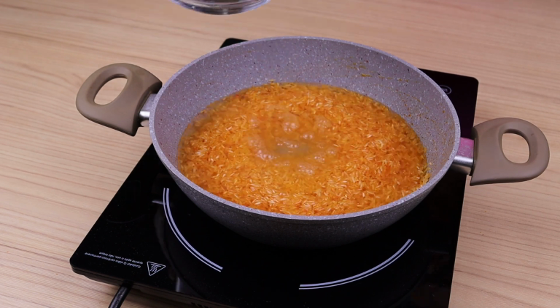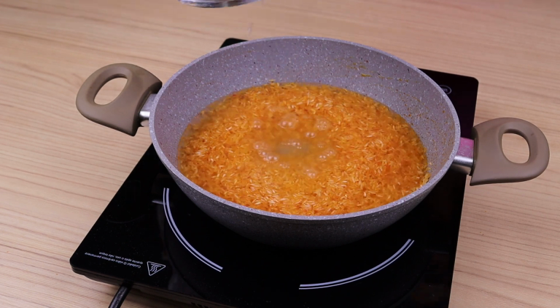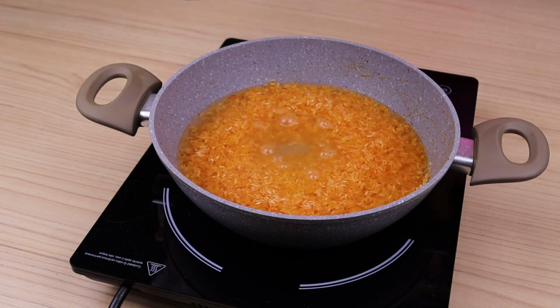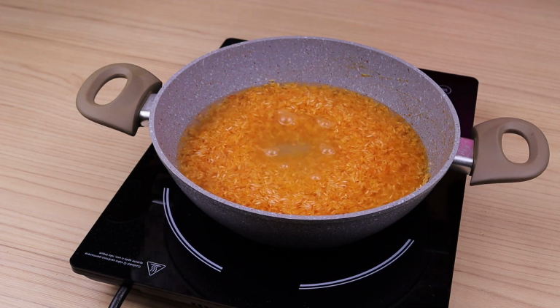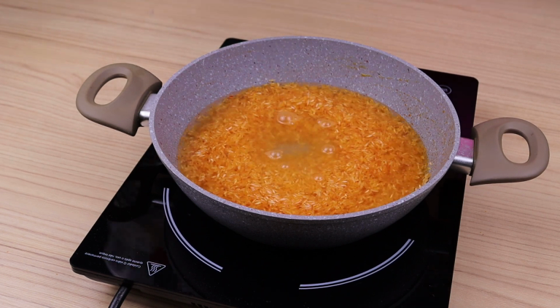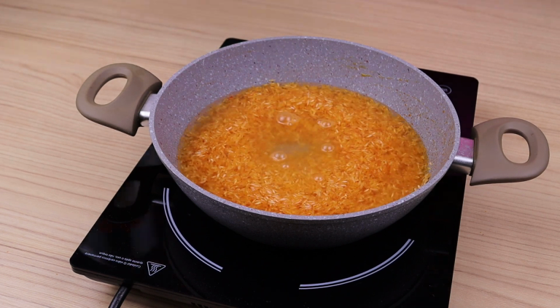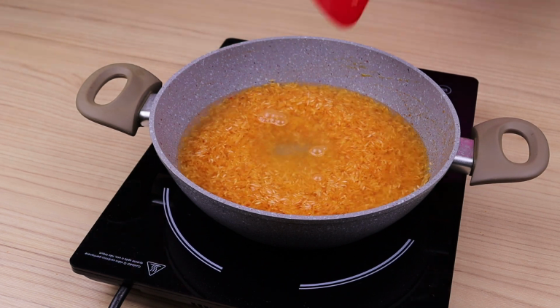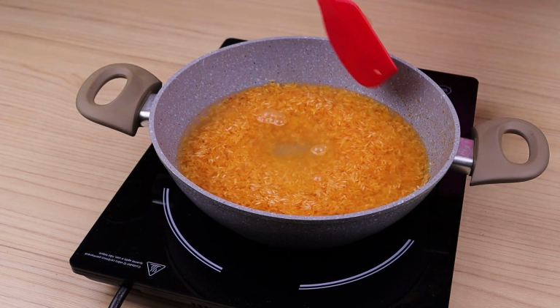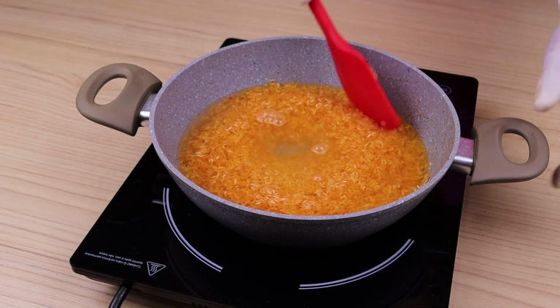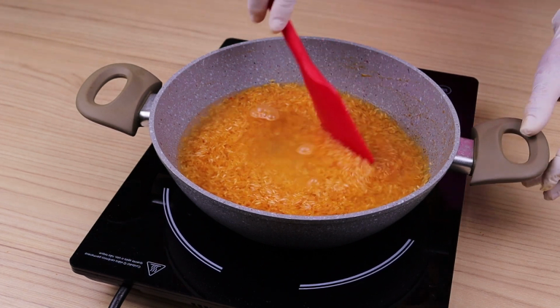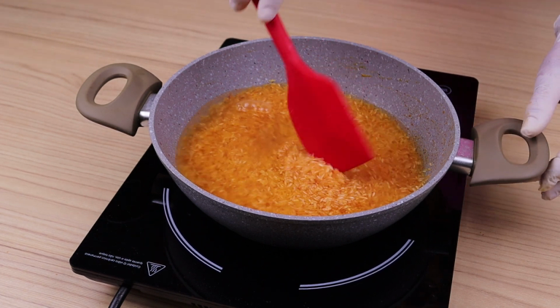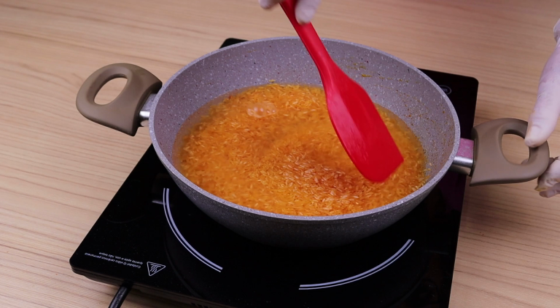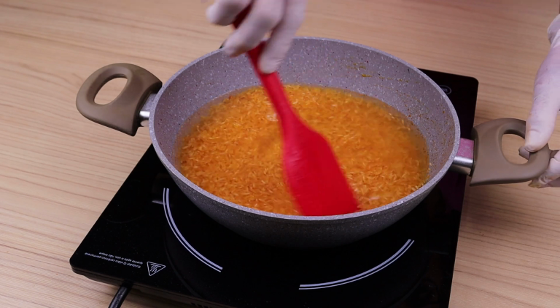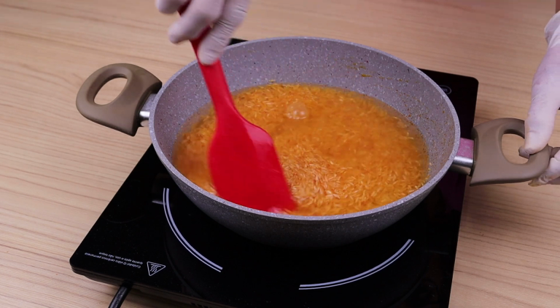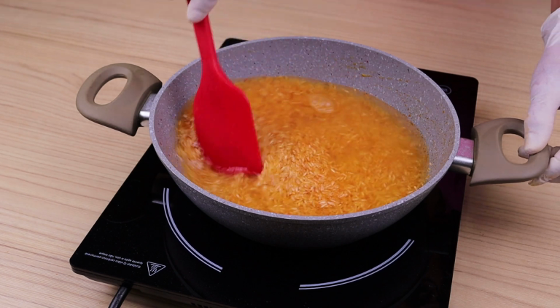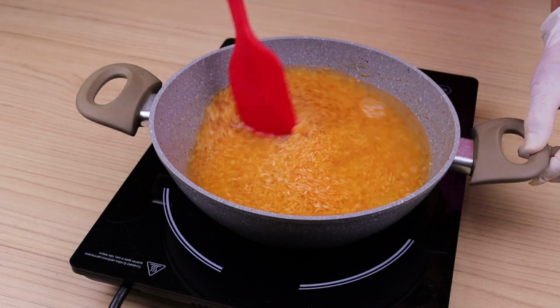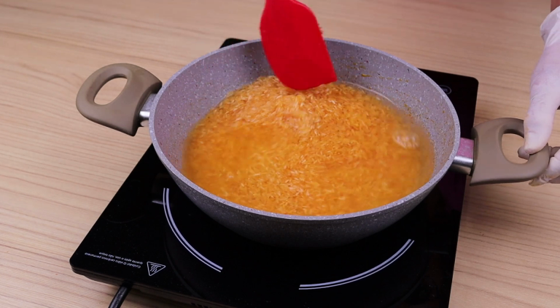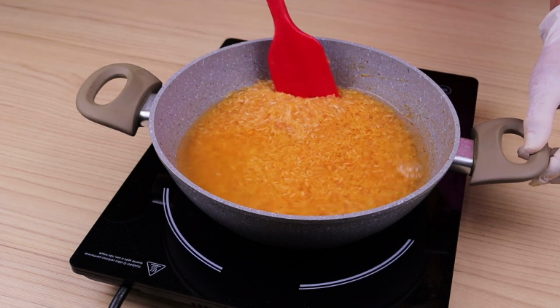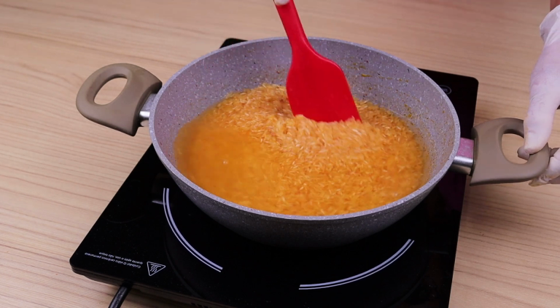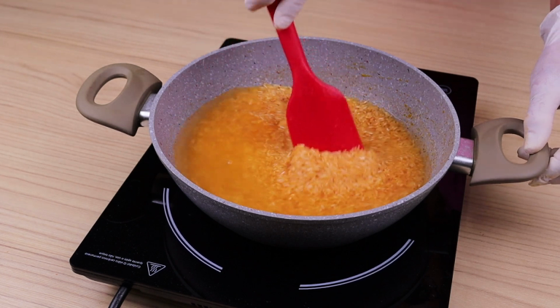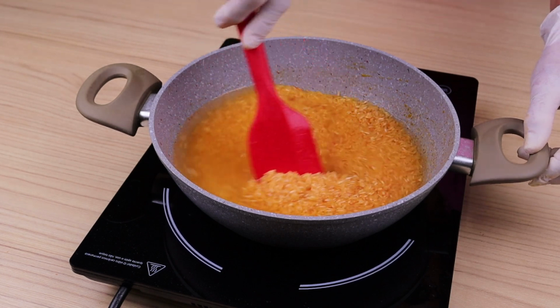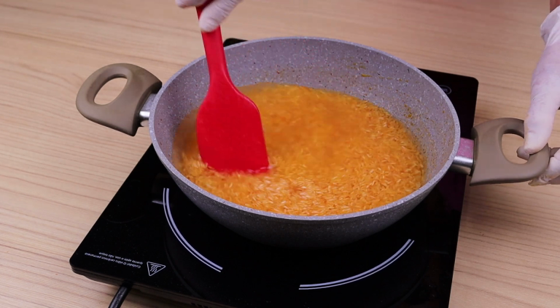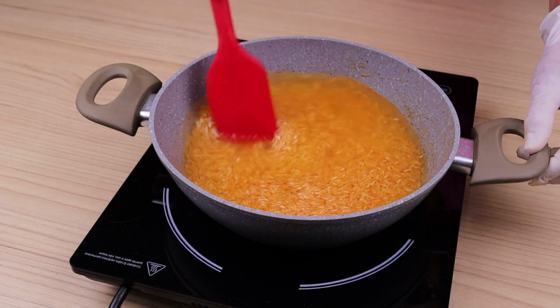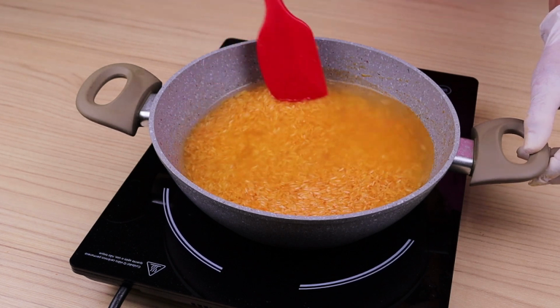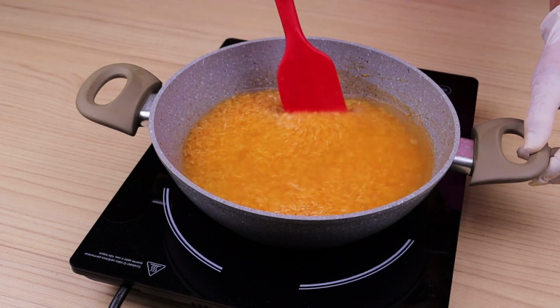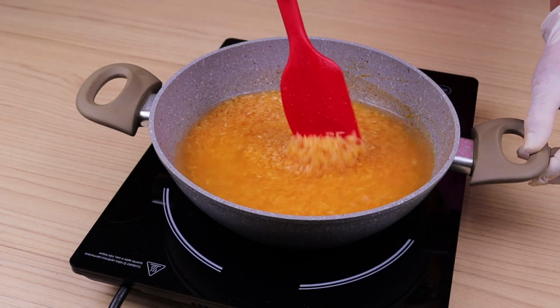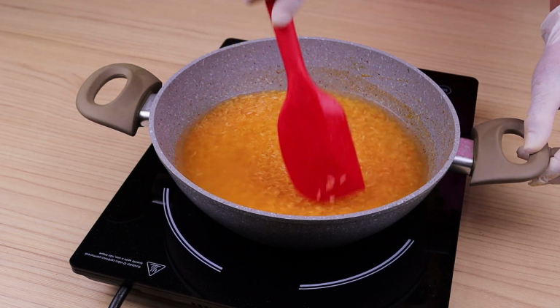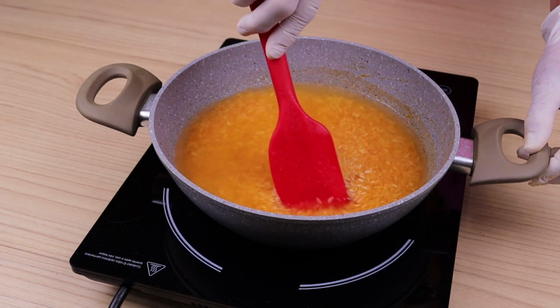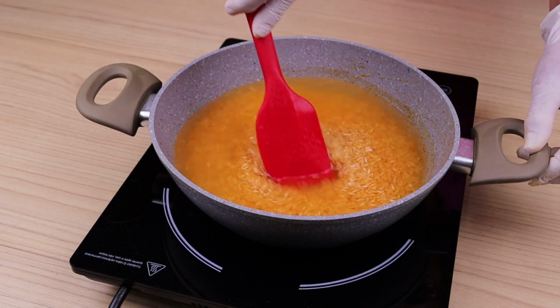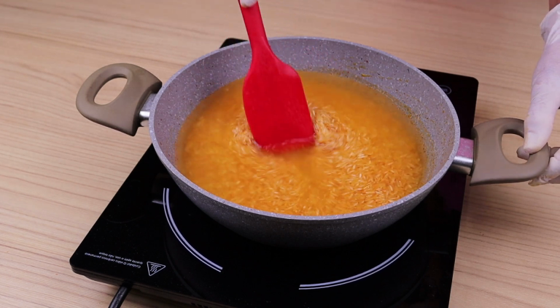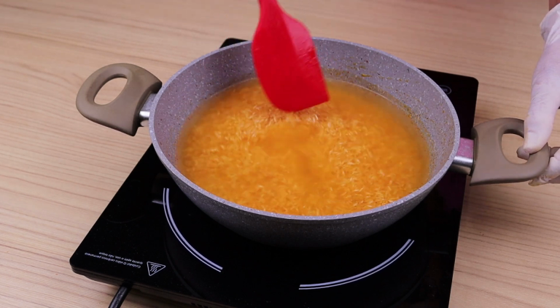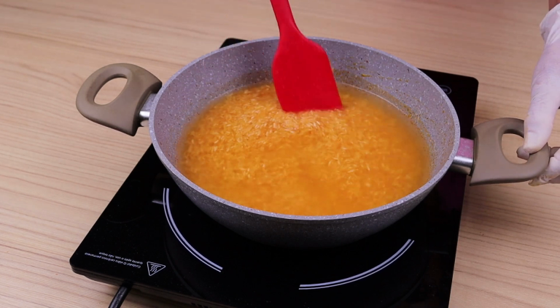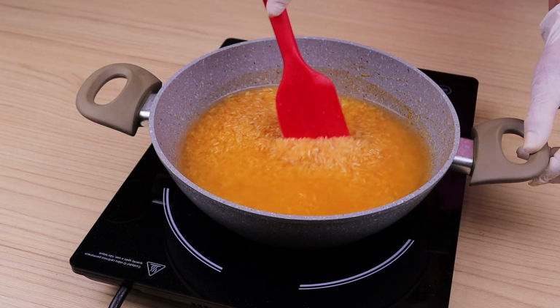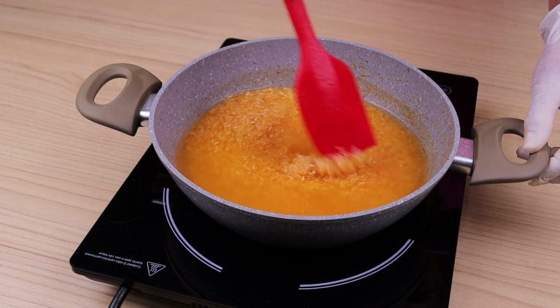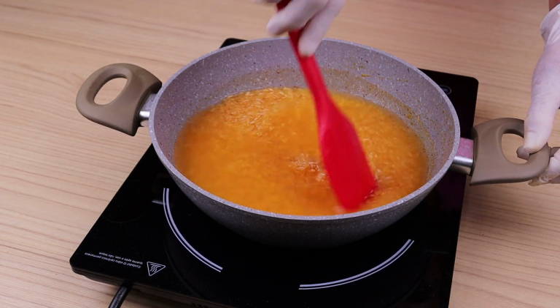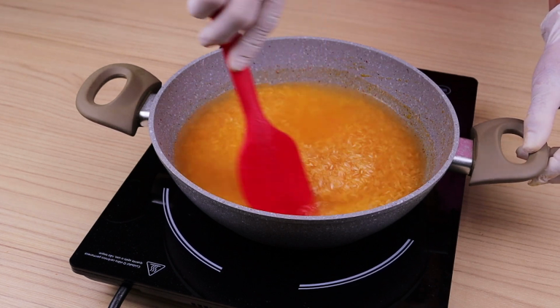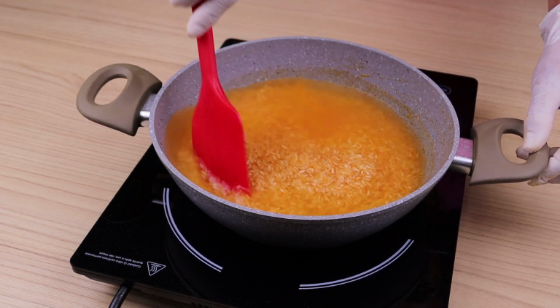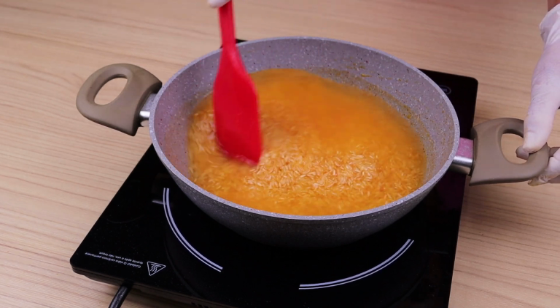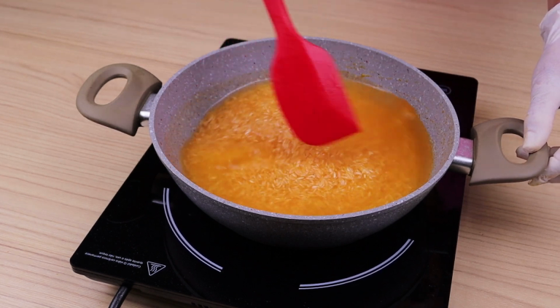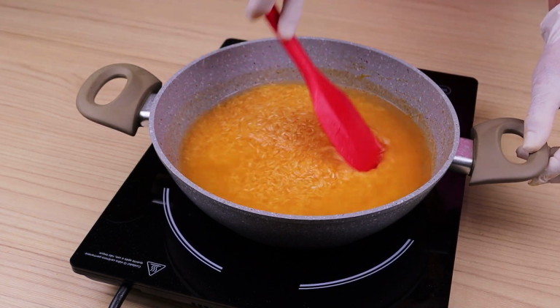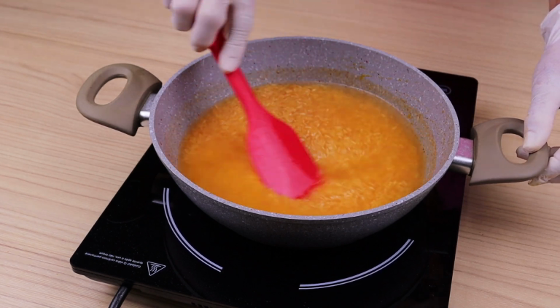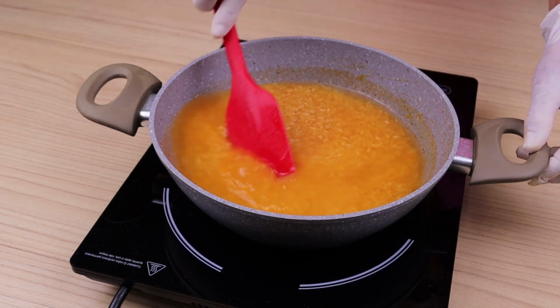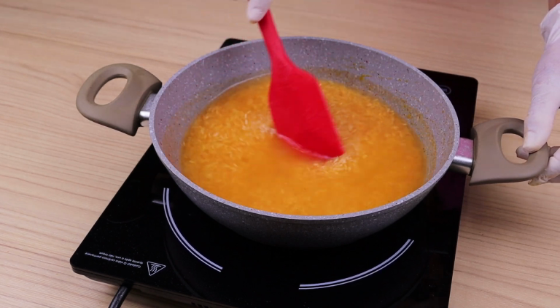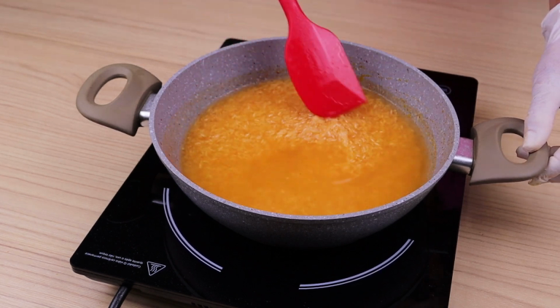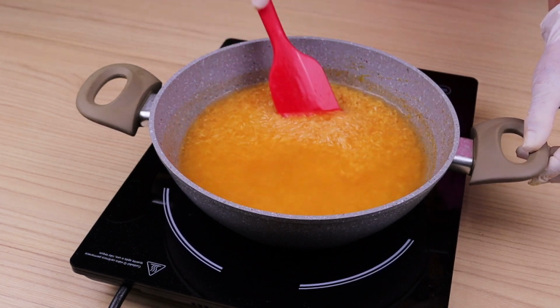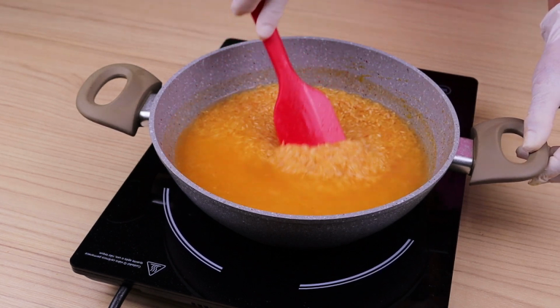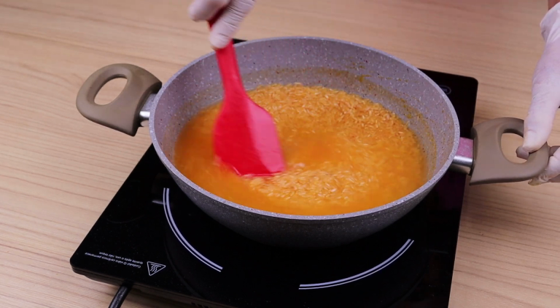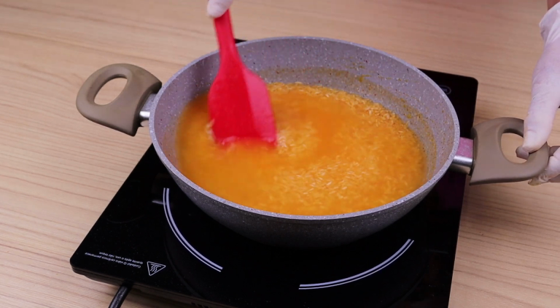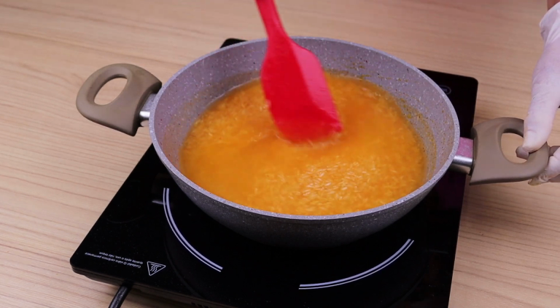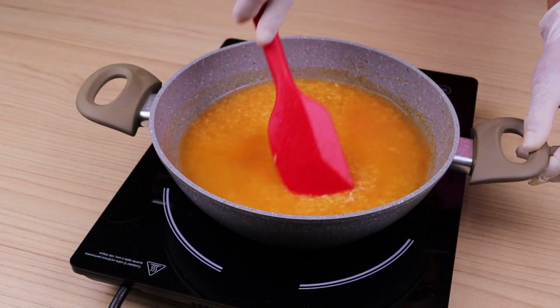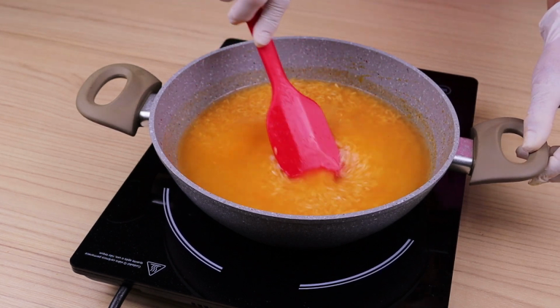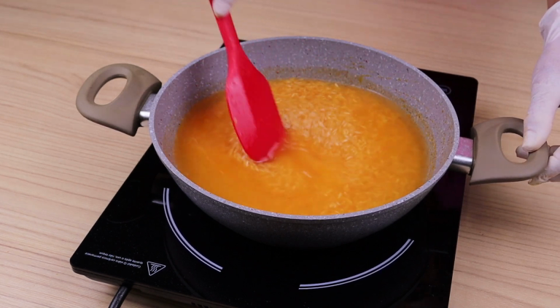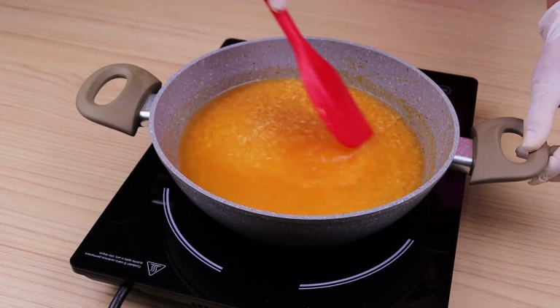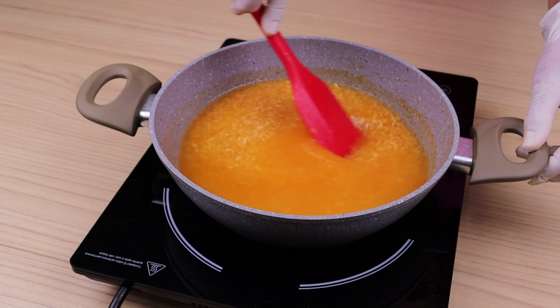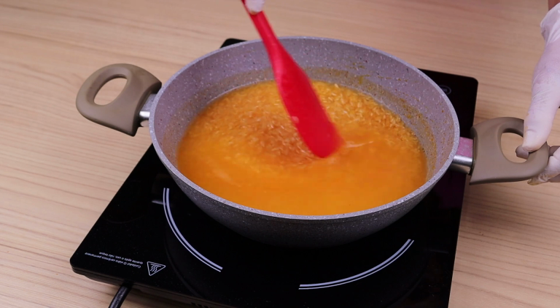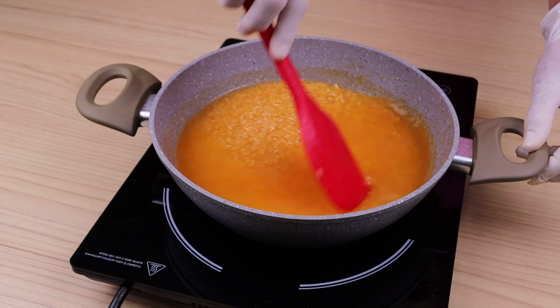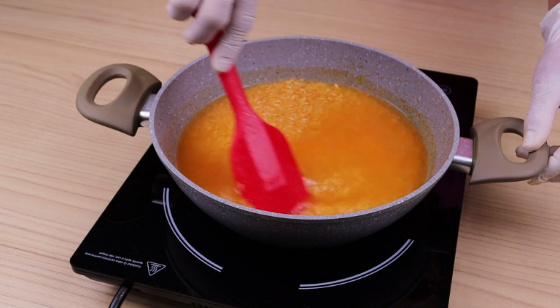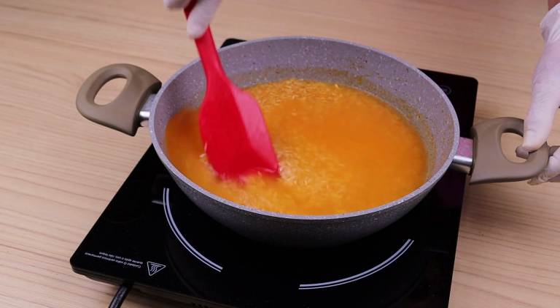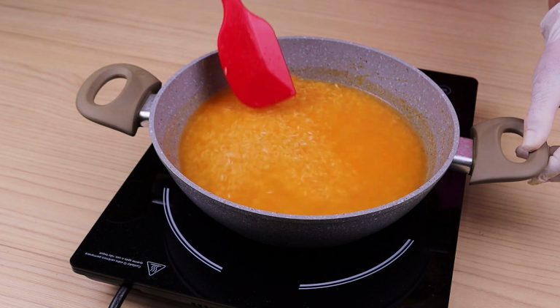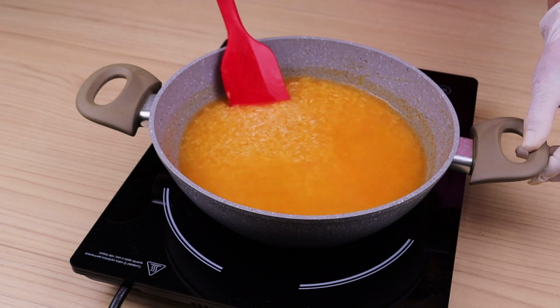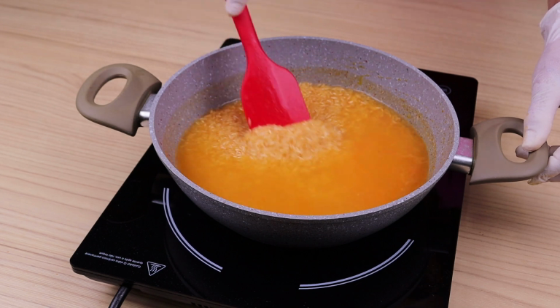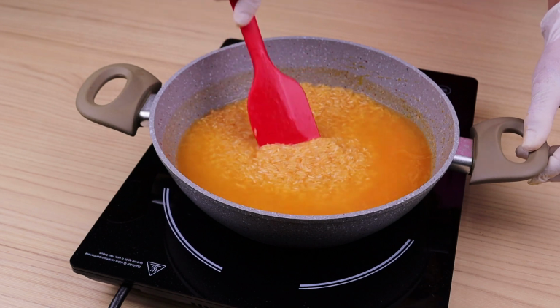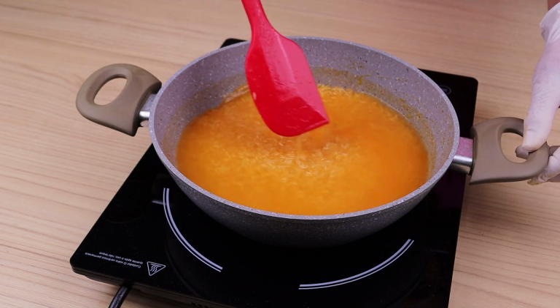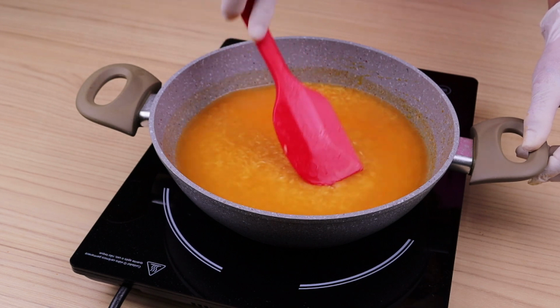Stir a little to incorporate them. We are going to cover the cauldron and let it cook over high heat until all the water is dry.